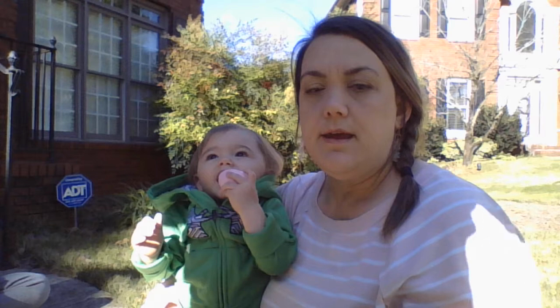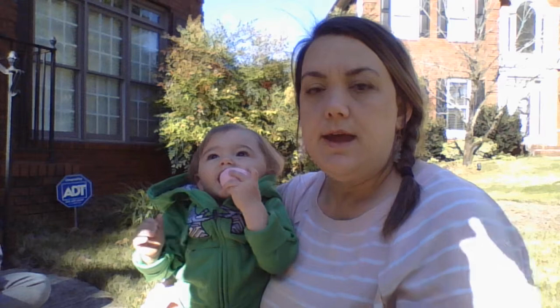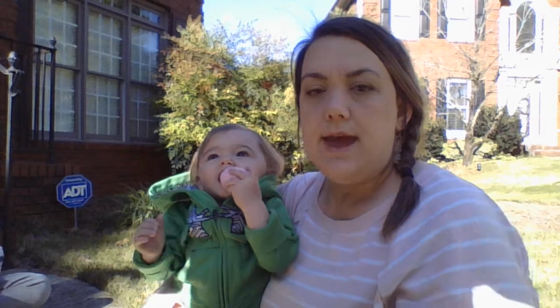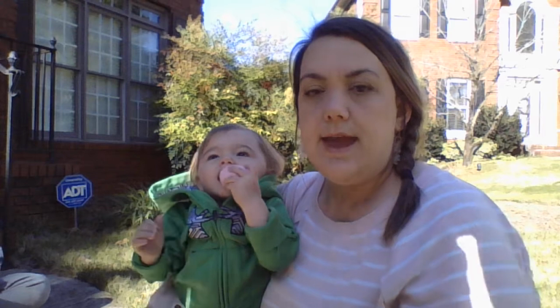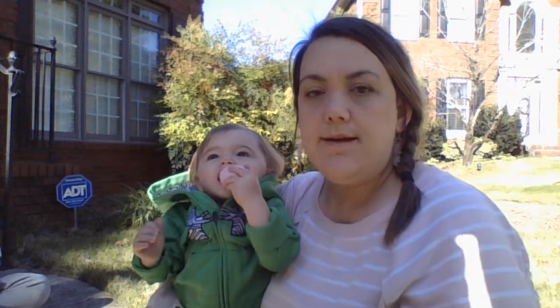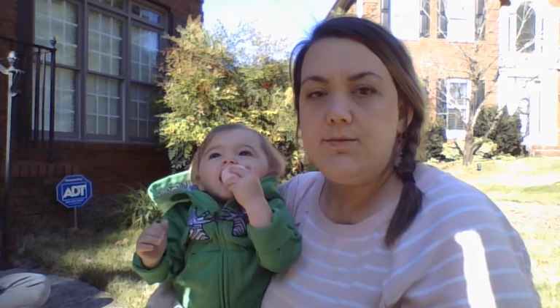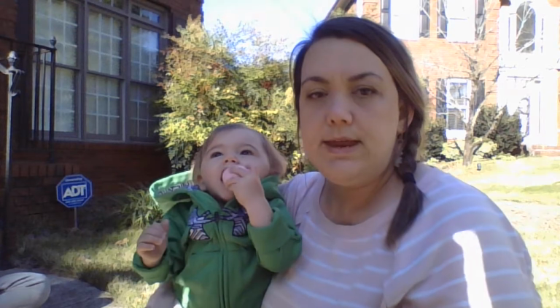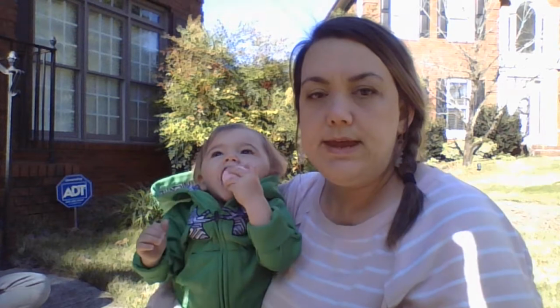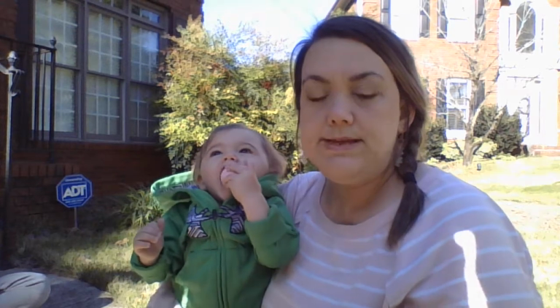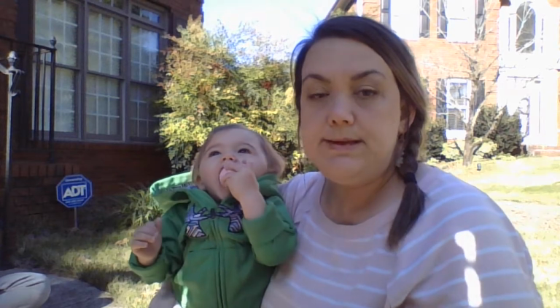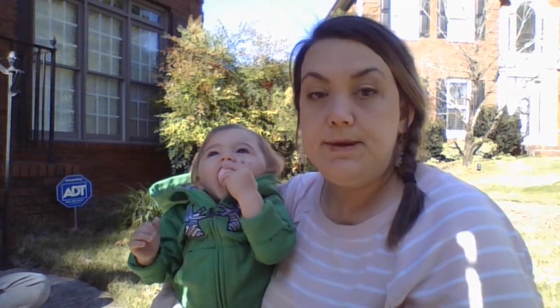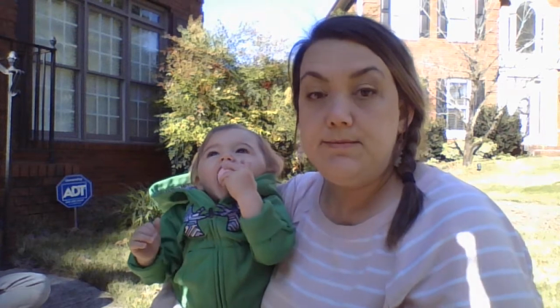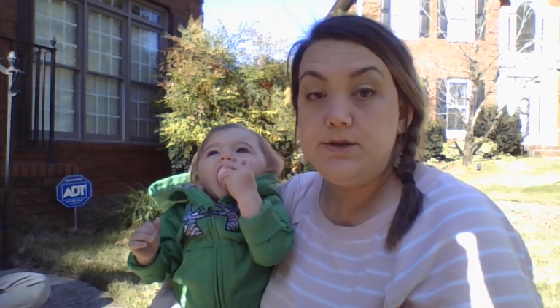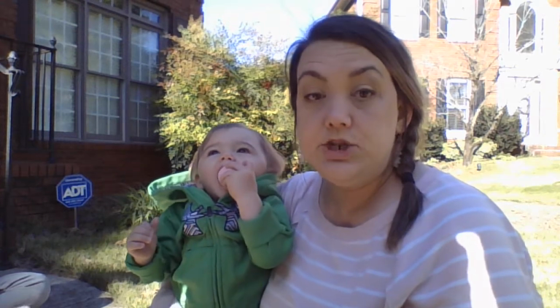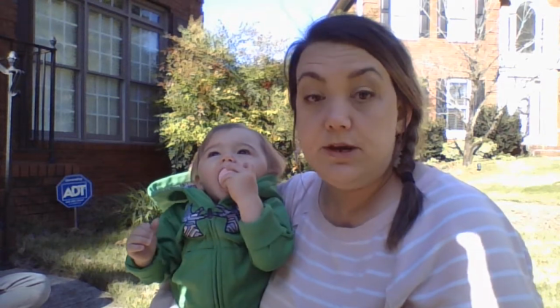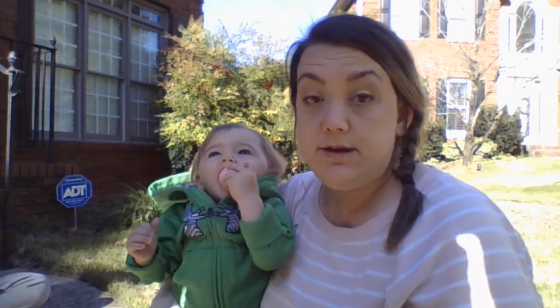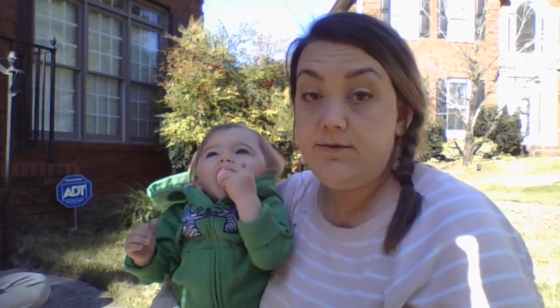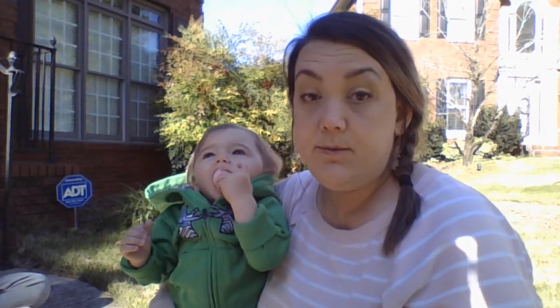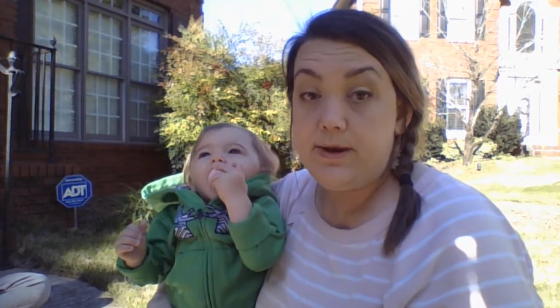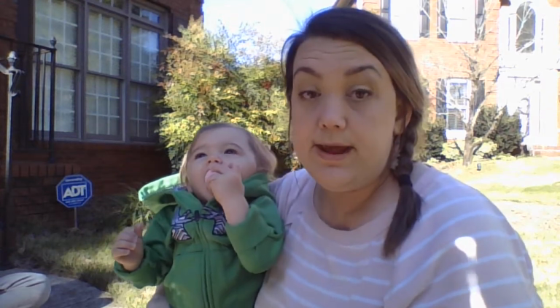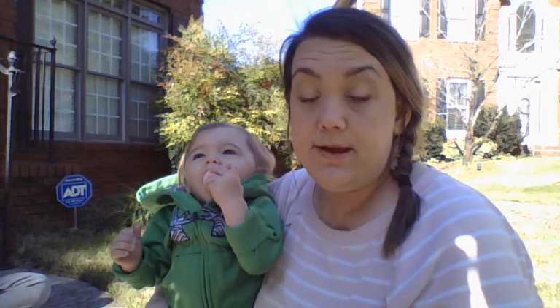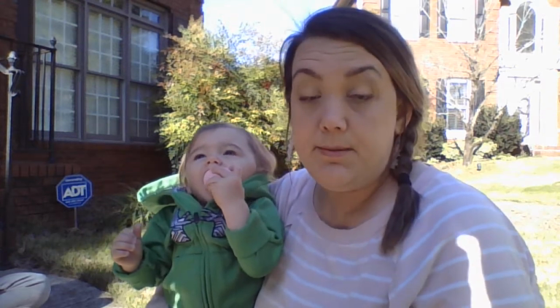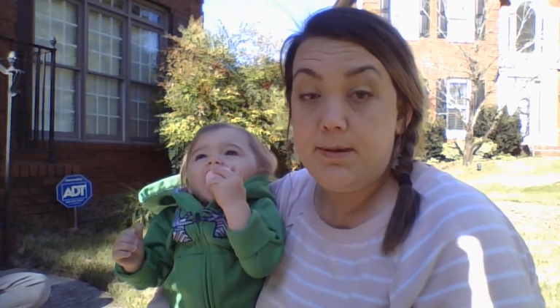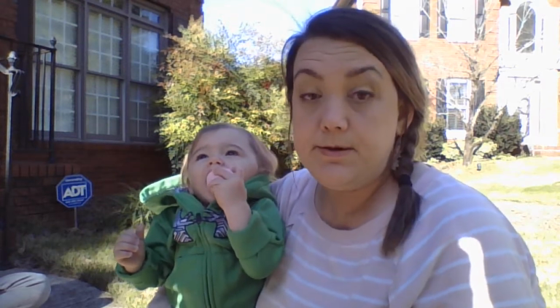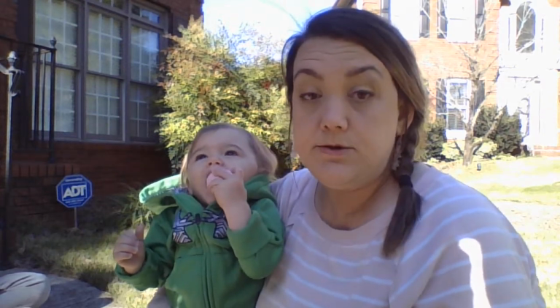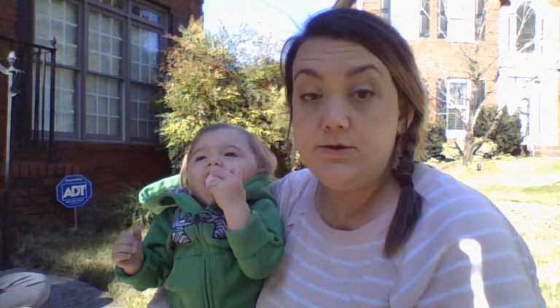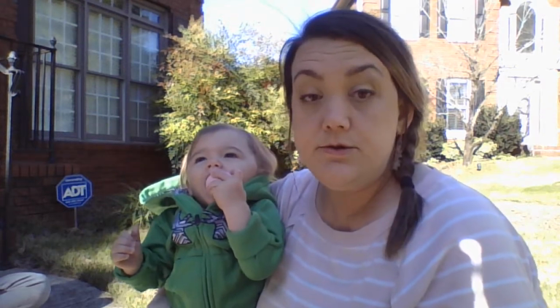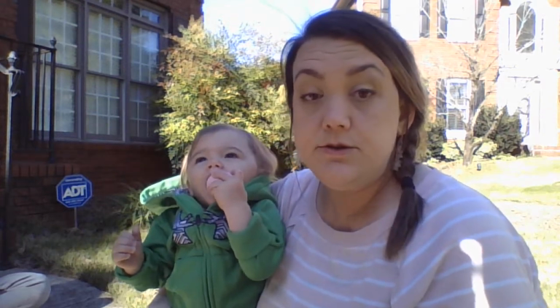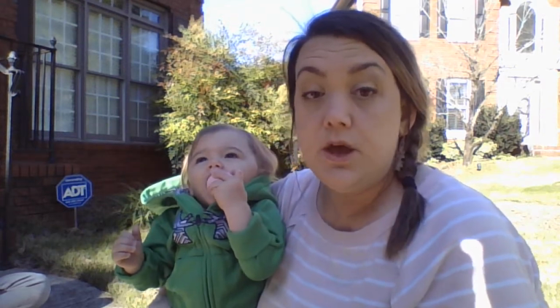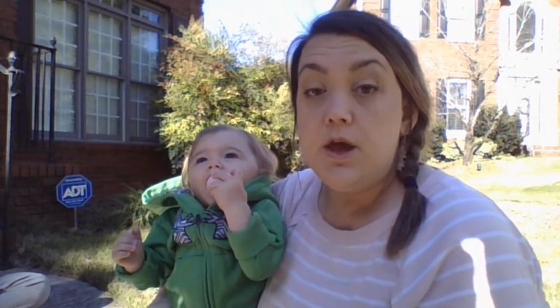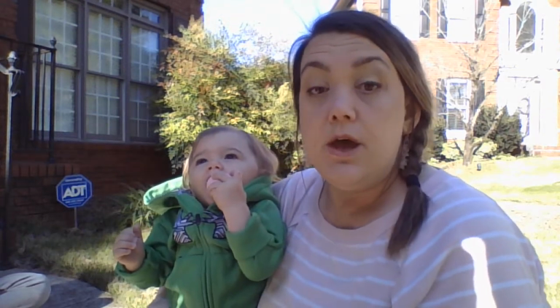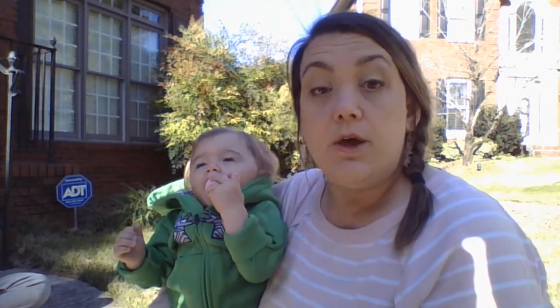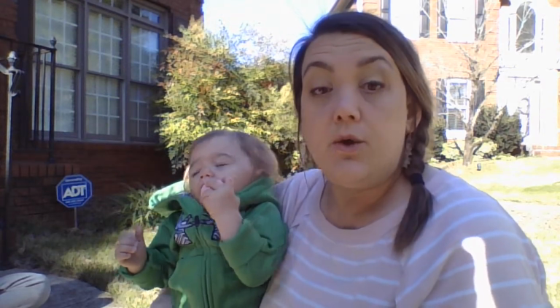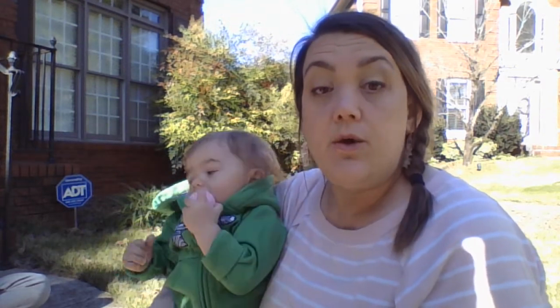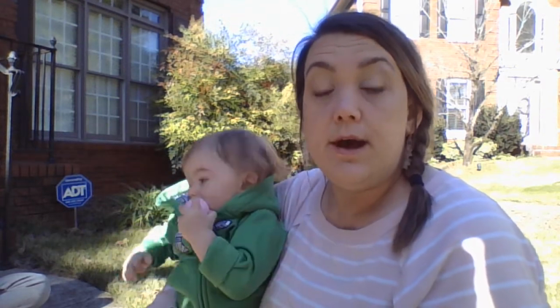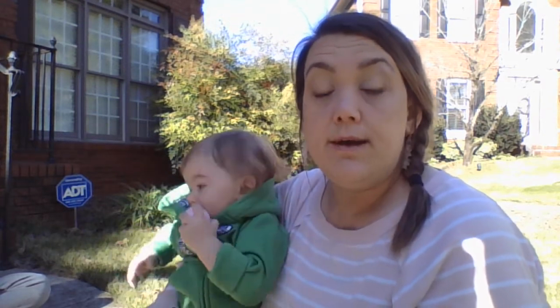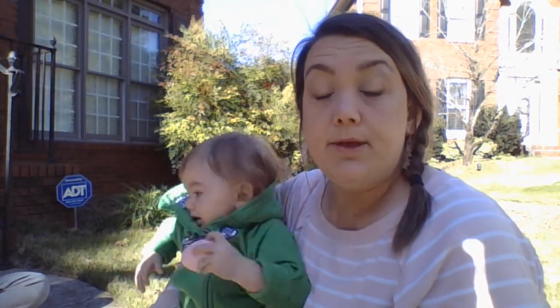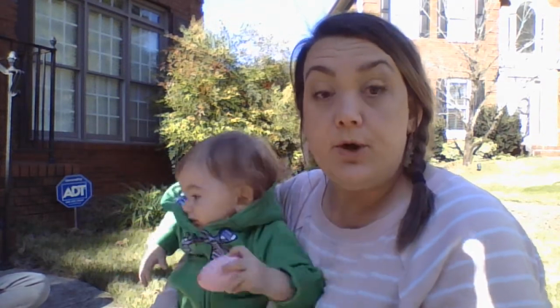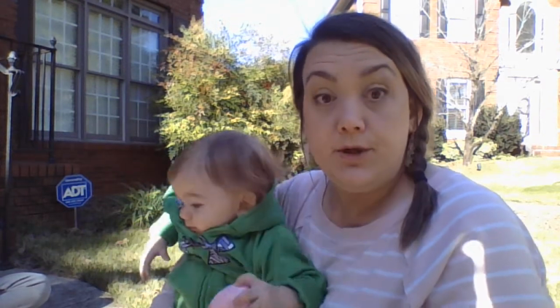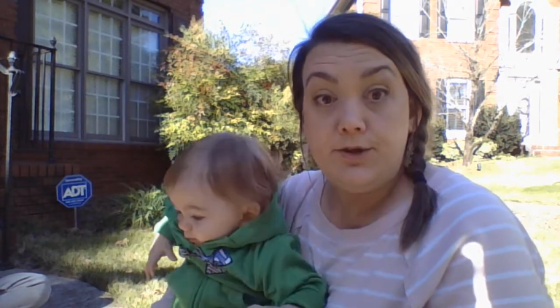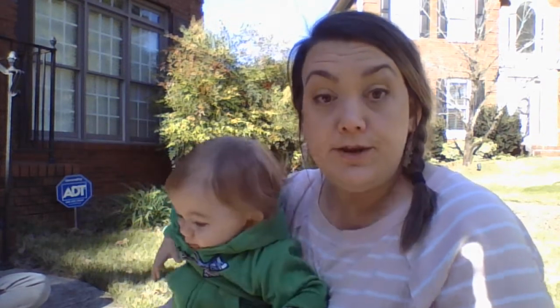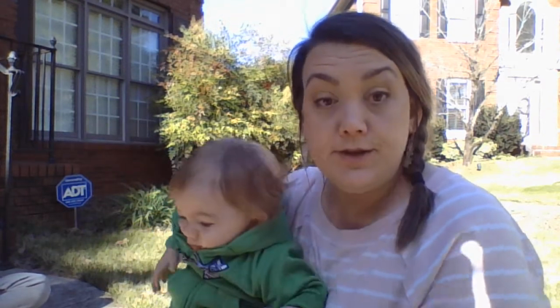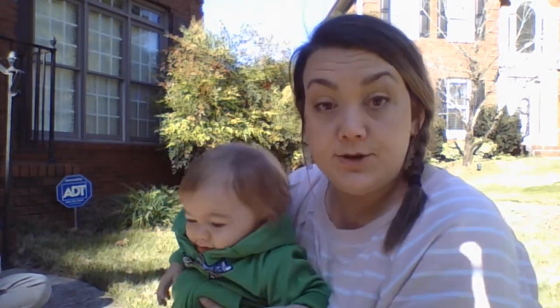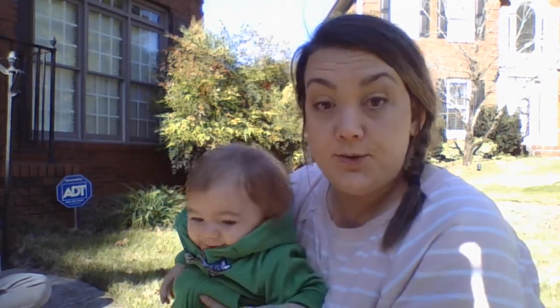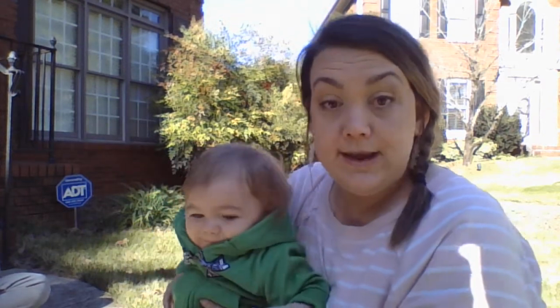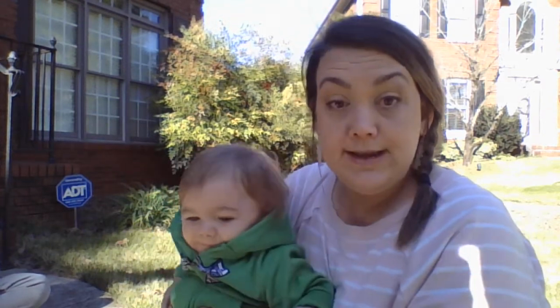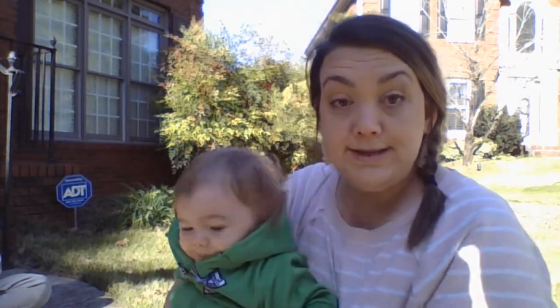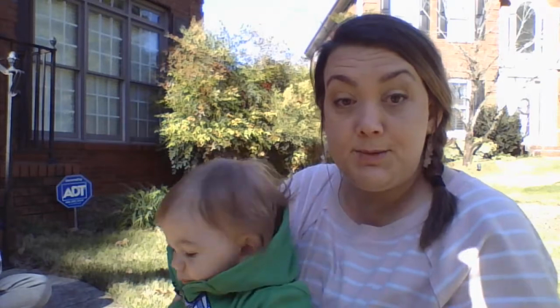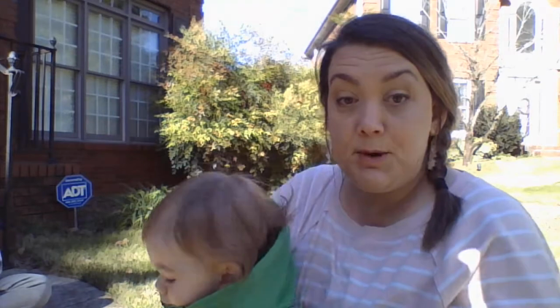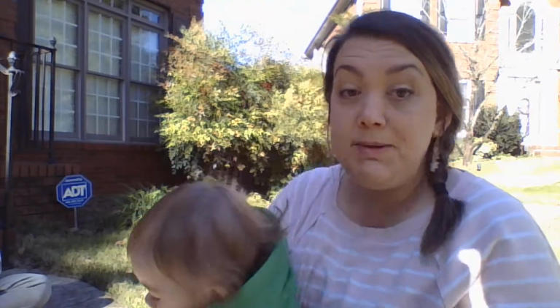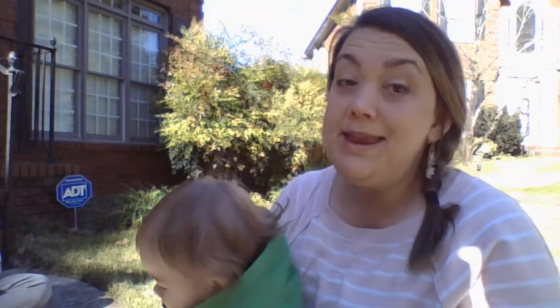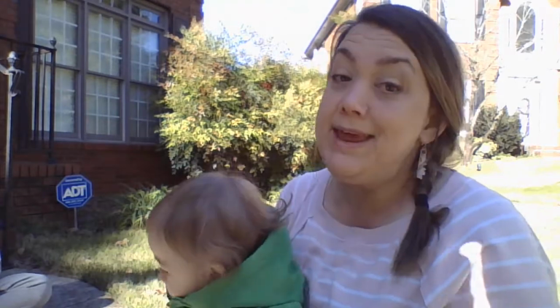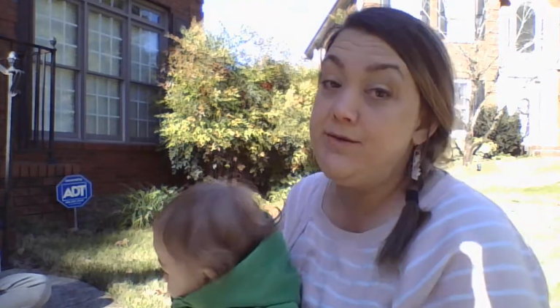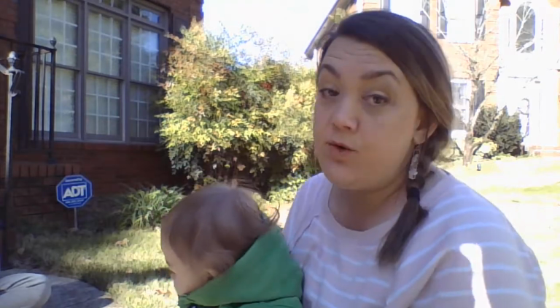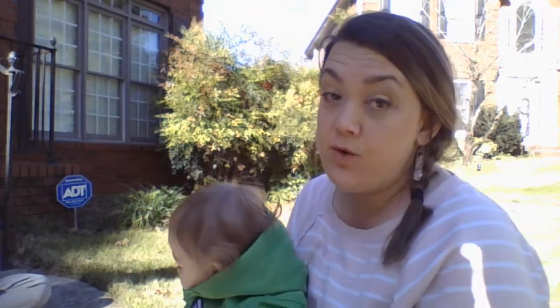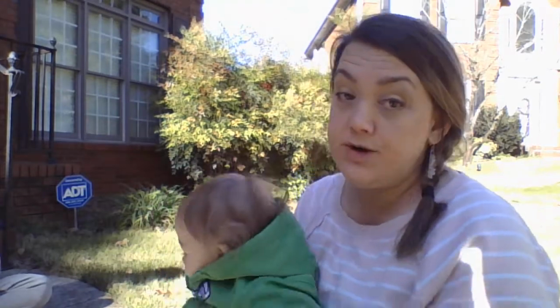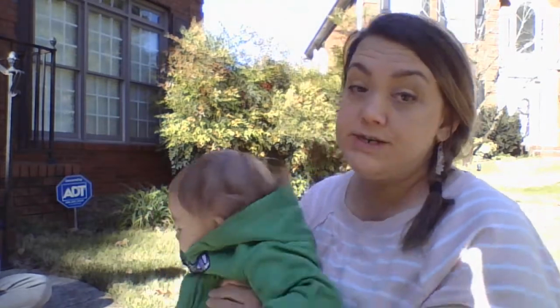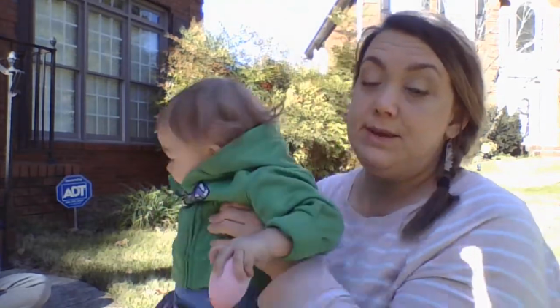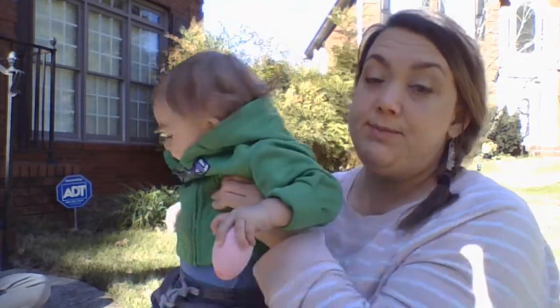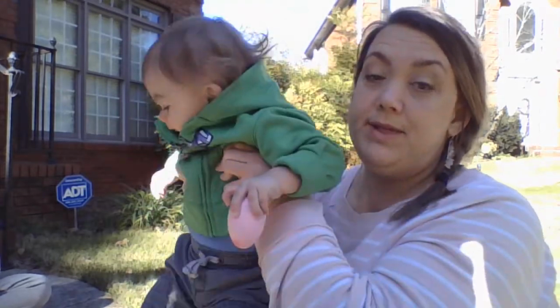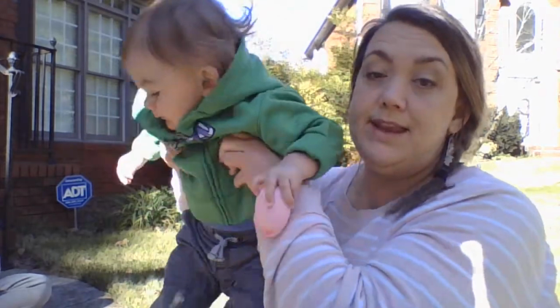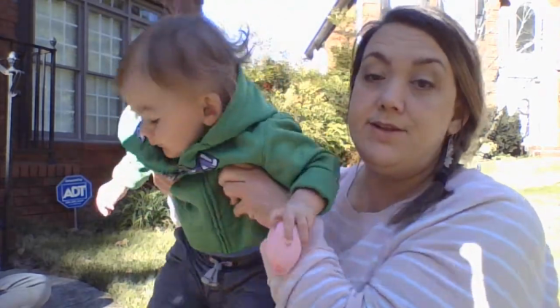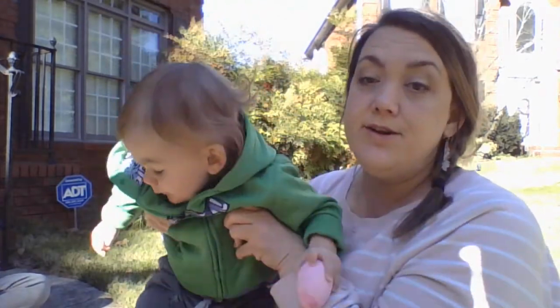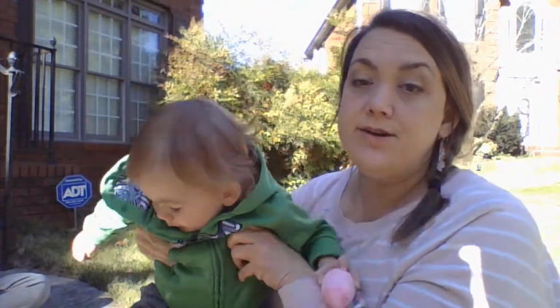Hey everybody, it's me, Ms. Sean, from Gwinnett County Public Schools, the Early Learning and School Readiness Department, and of course, Play to Learn.